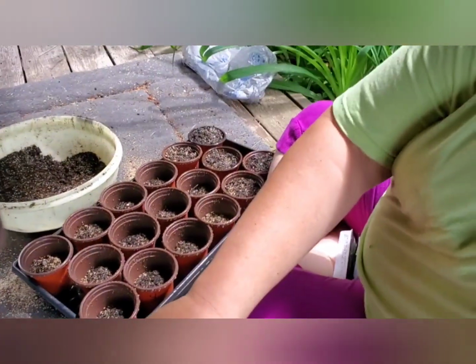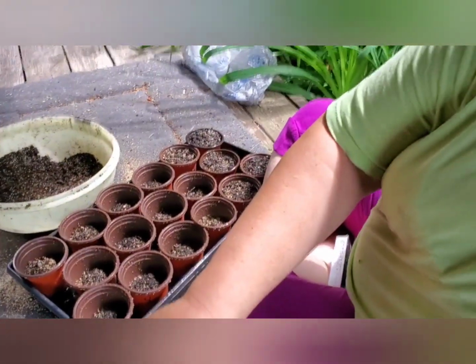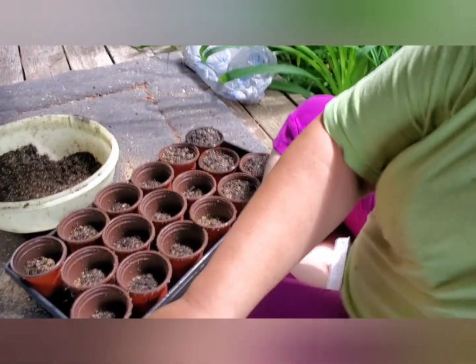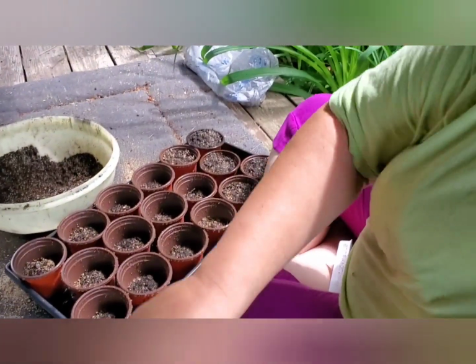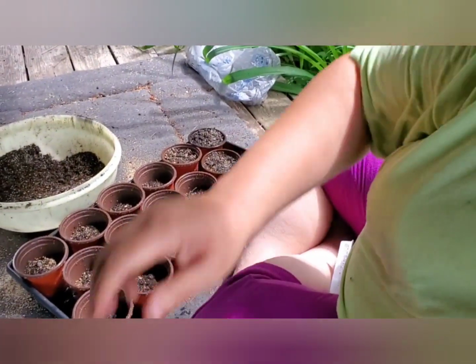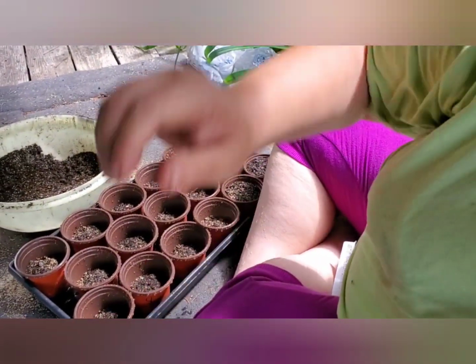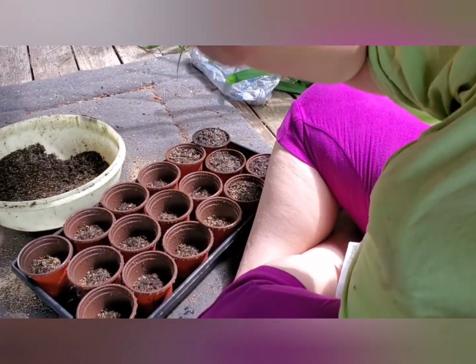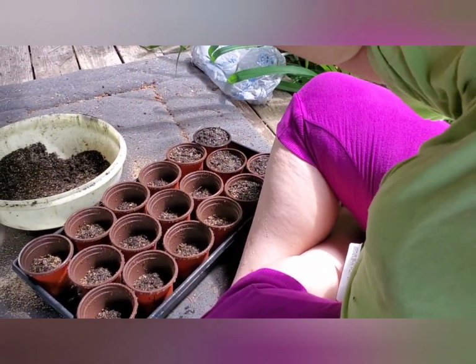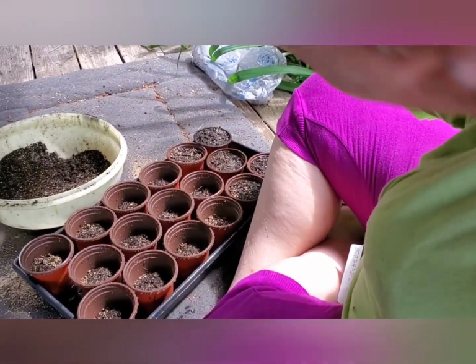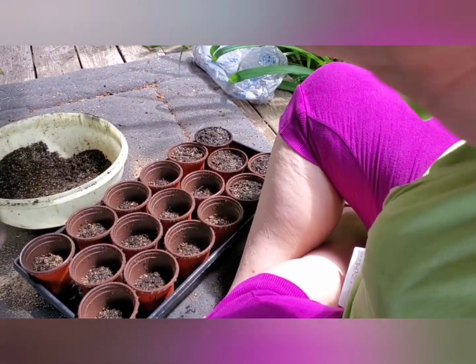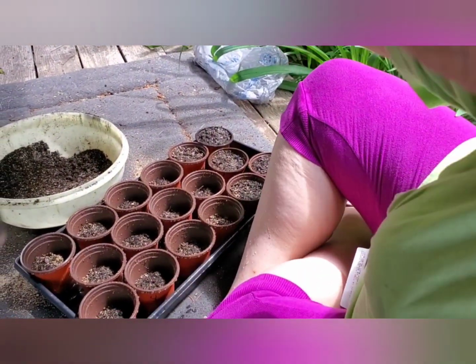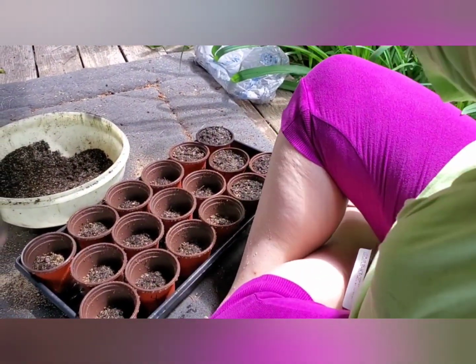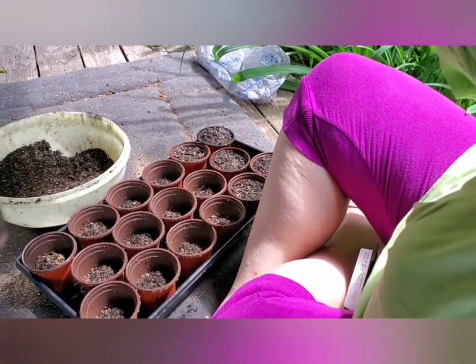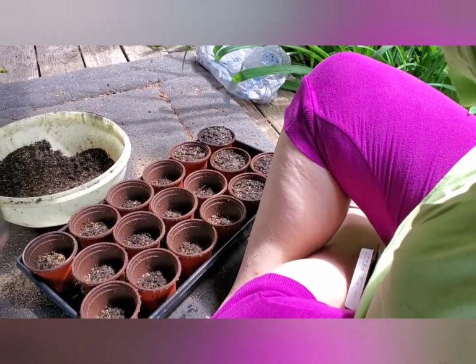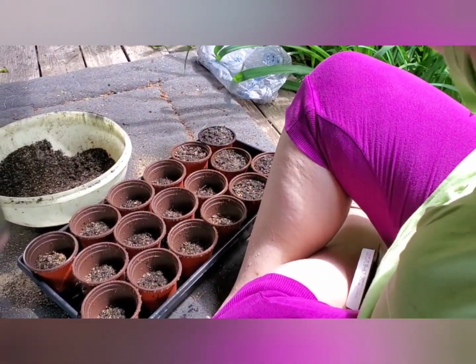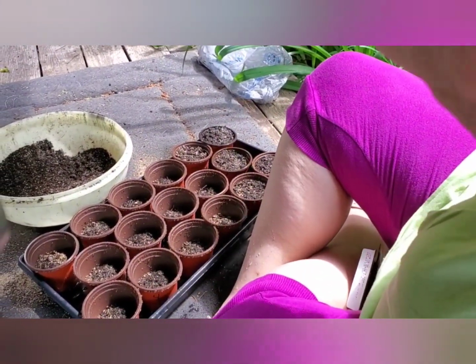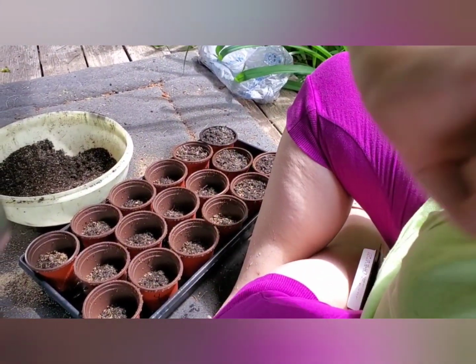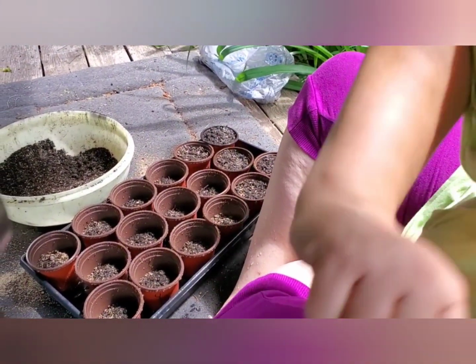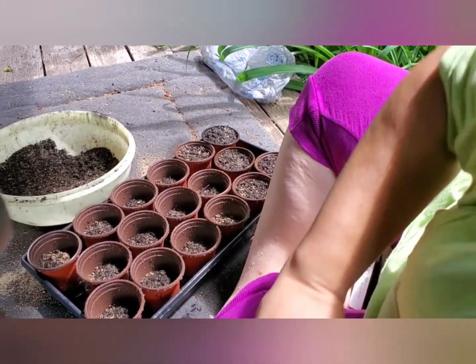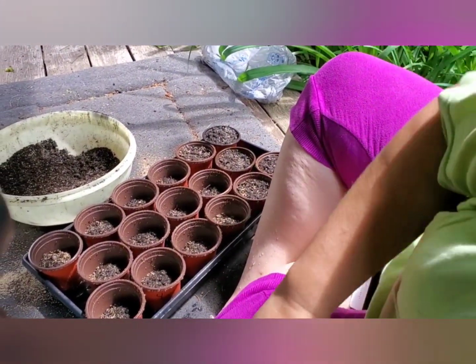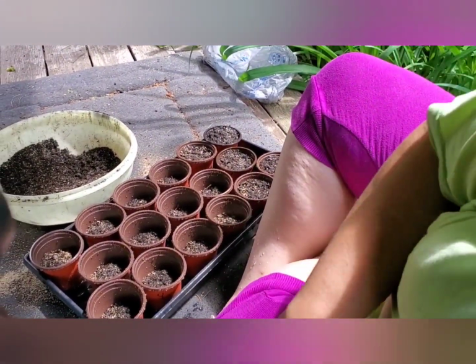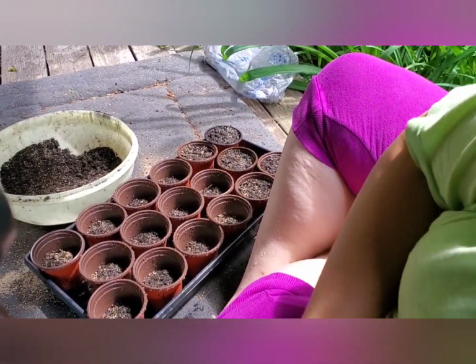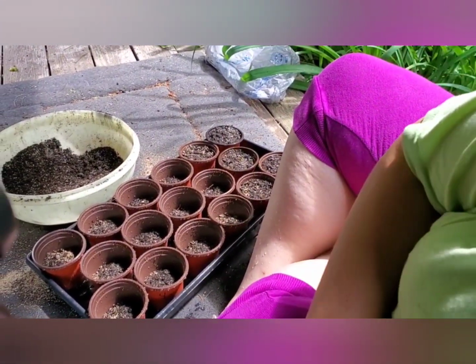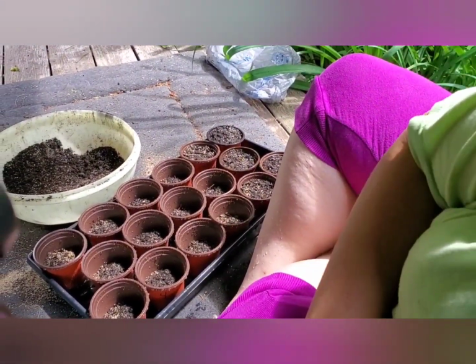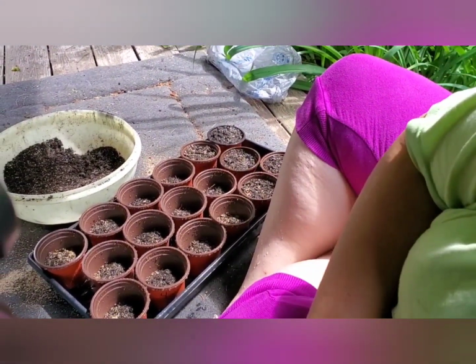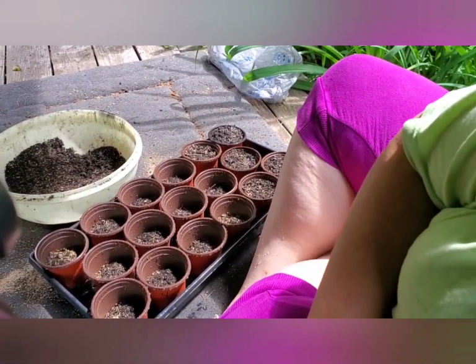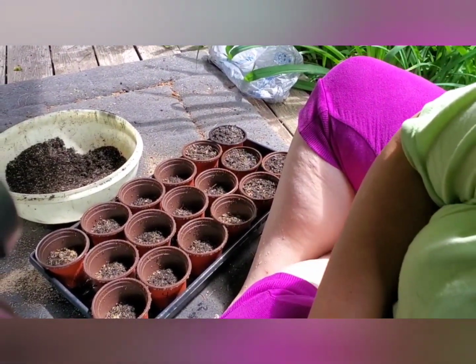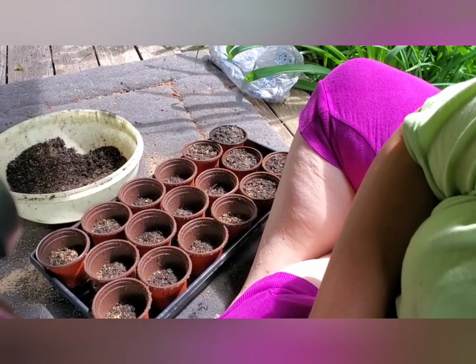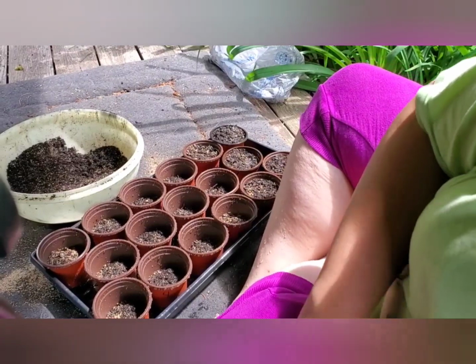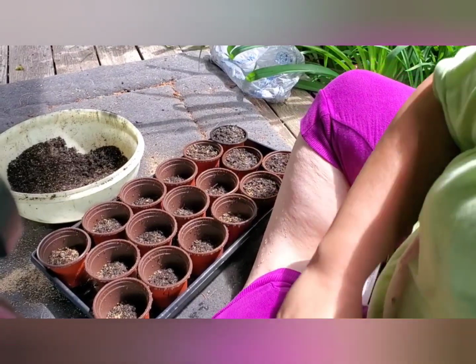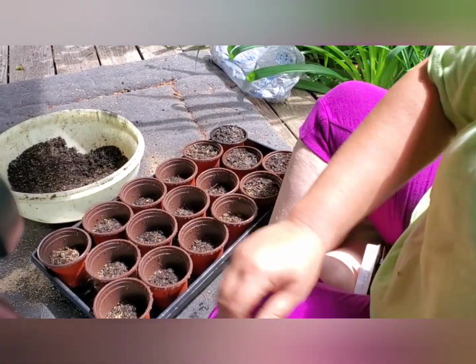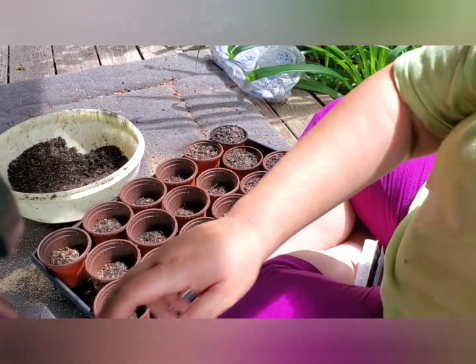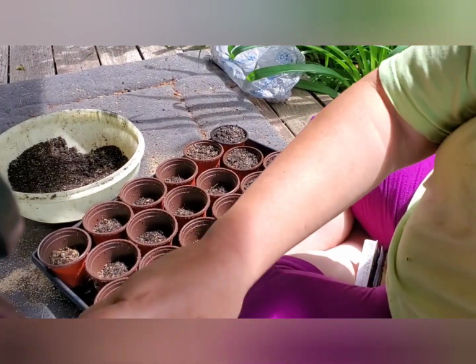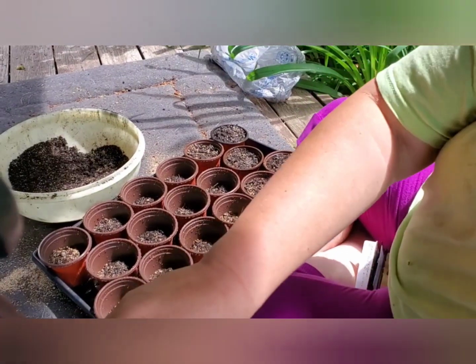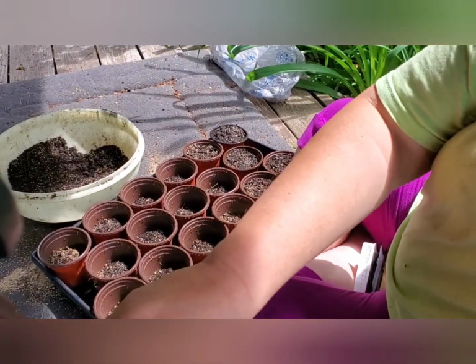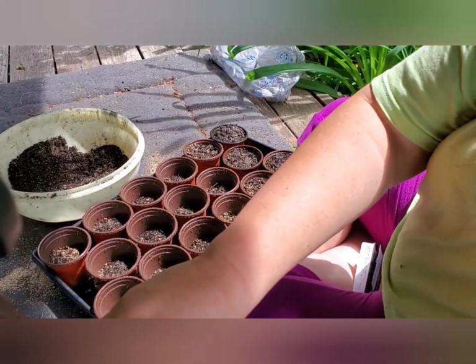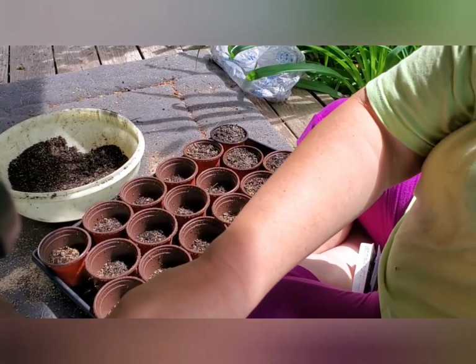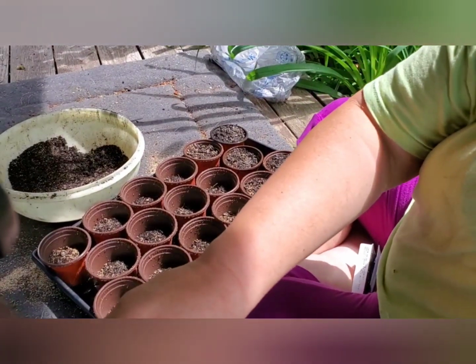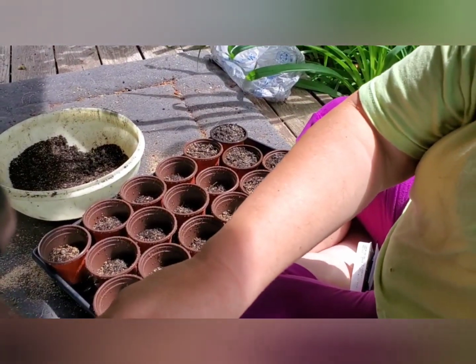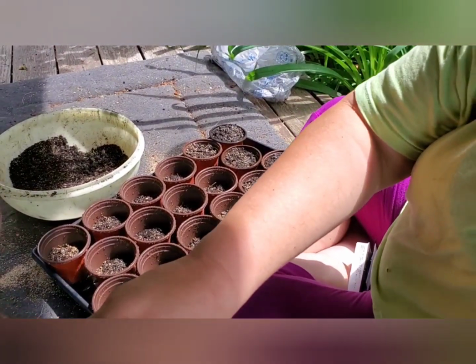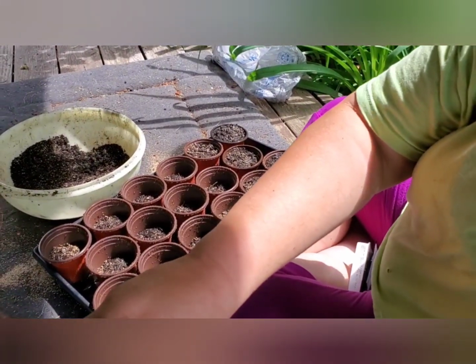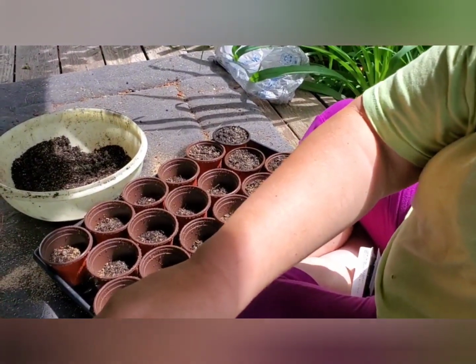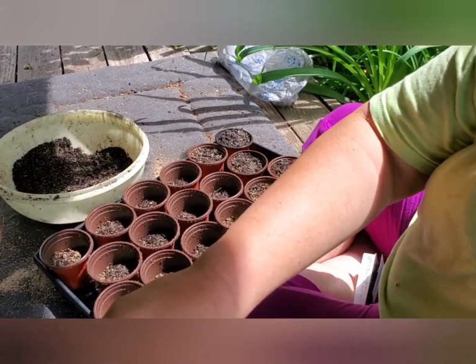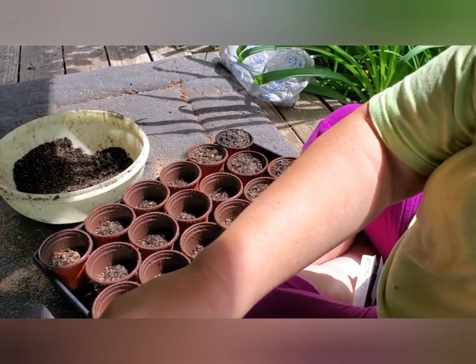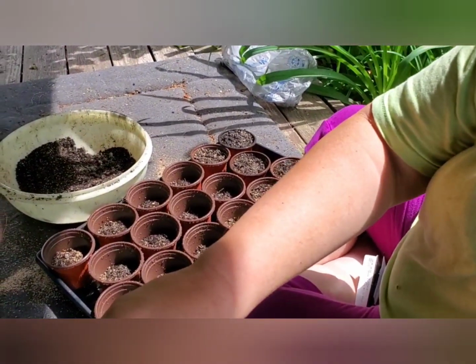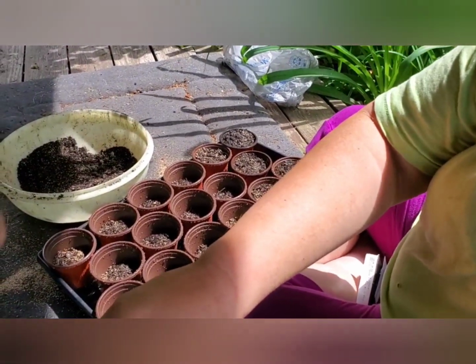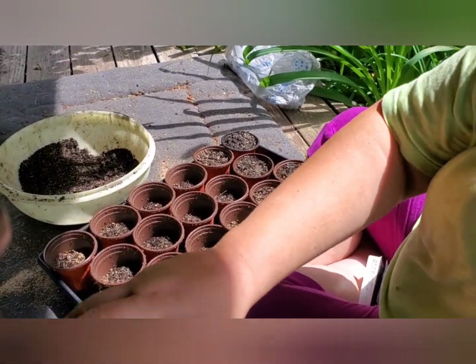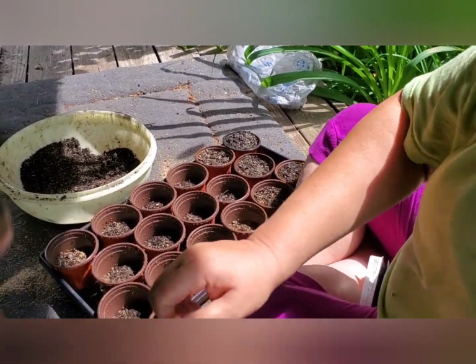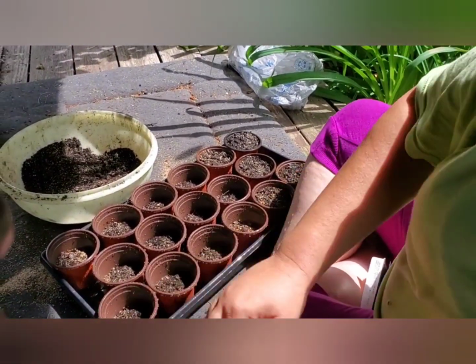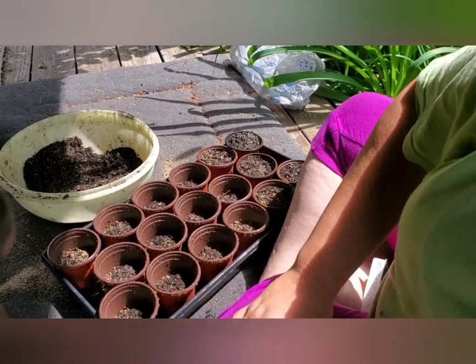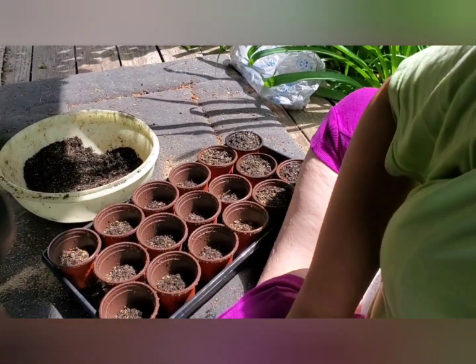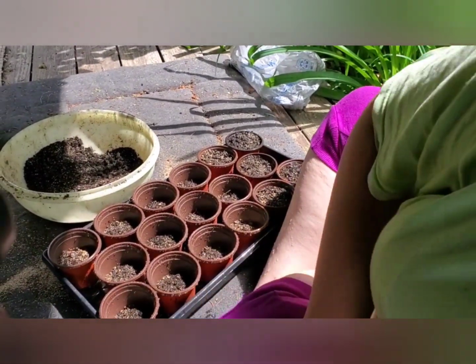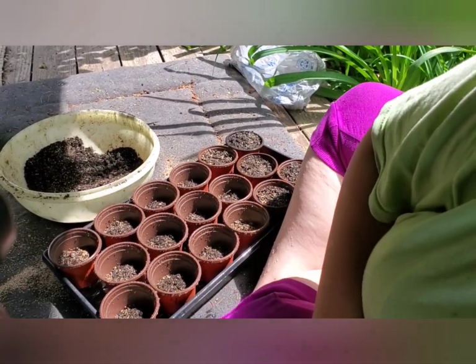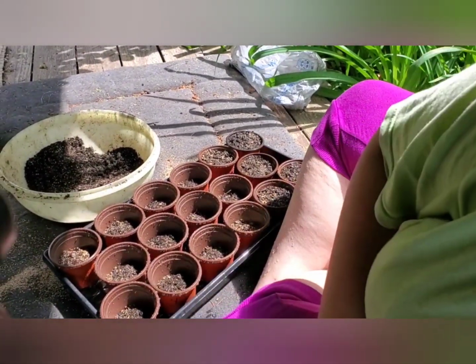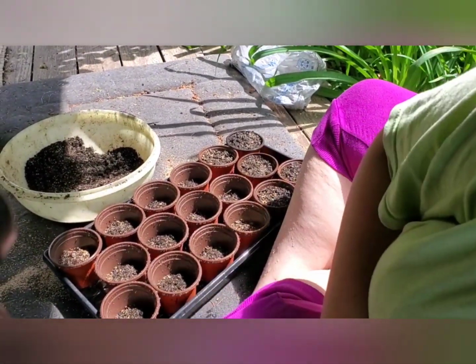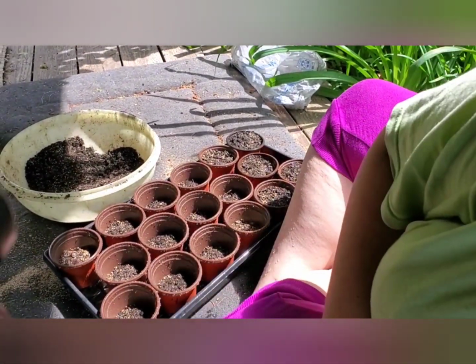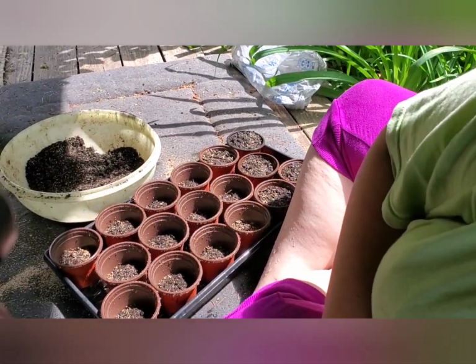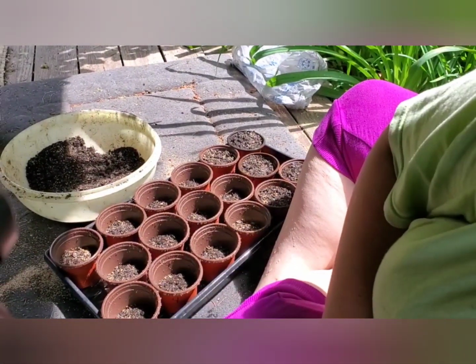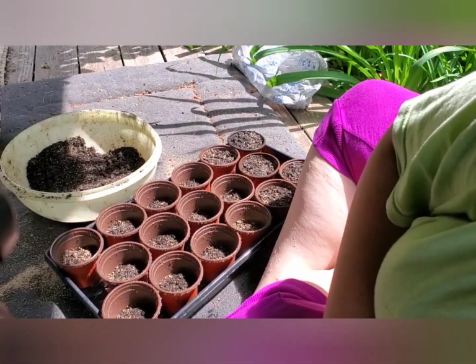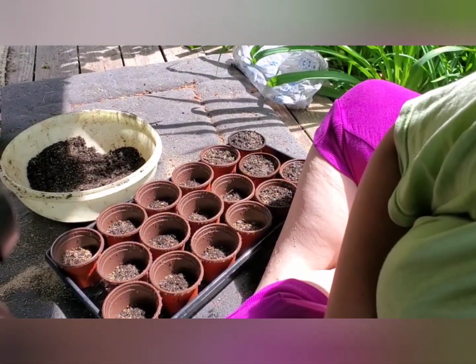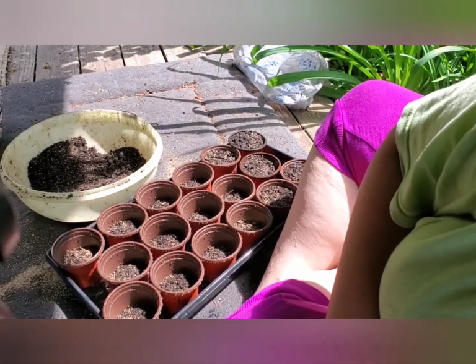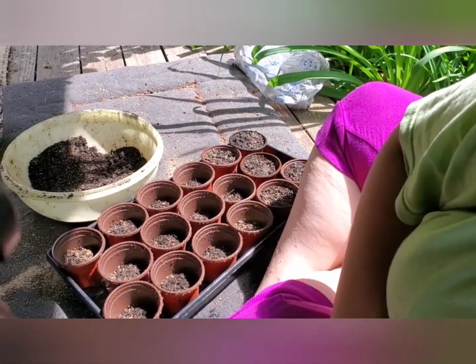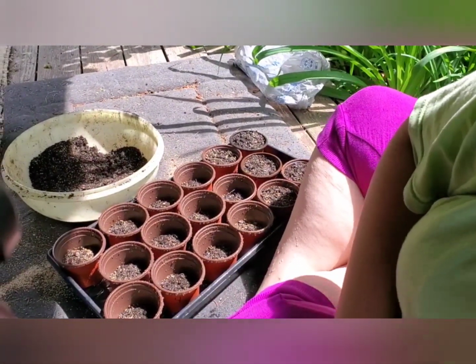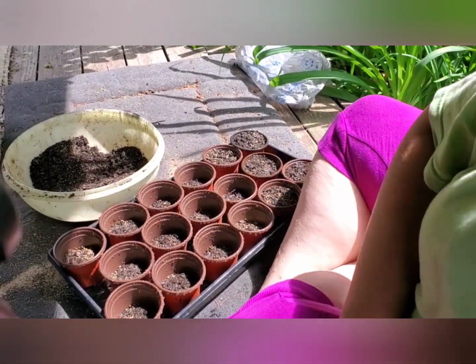Moist soil is easier to plant new seeds in than dry soil, and this way the soil will be moist especially on the surface where the seeds are going. That way I won't have to water them heavily when I'm done sowing and the seeds won't be dislodged. Let me adjust the camera — there we go.